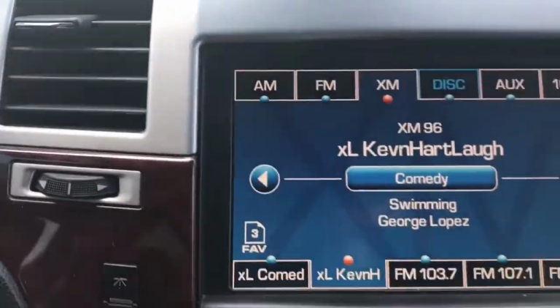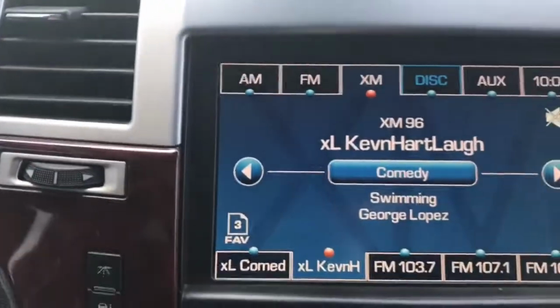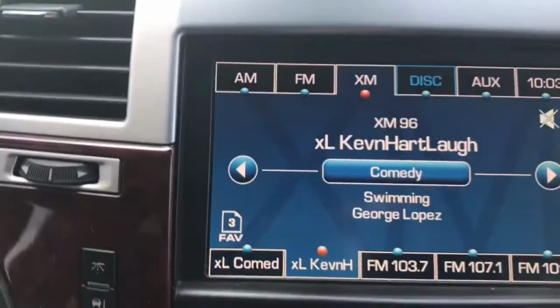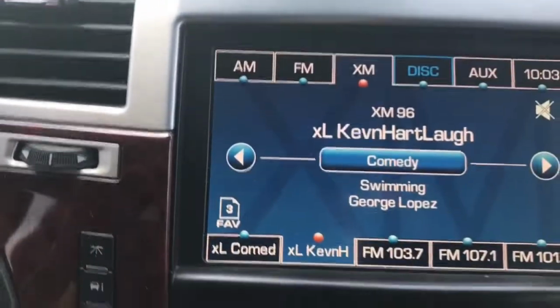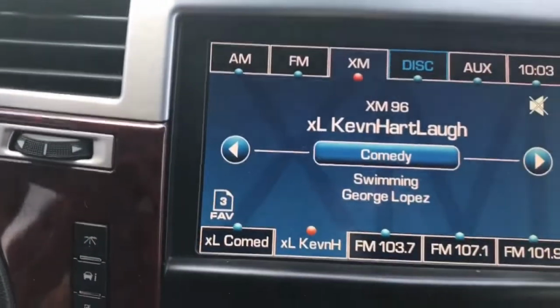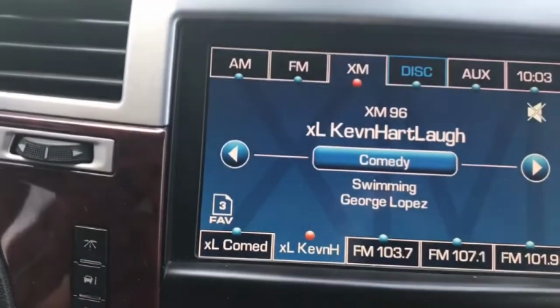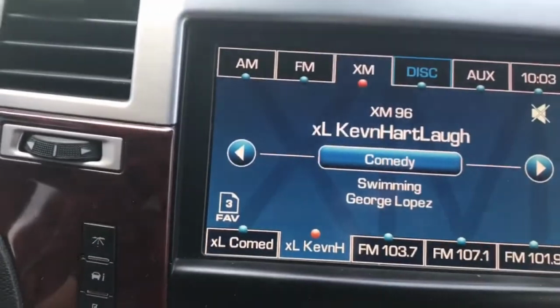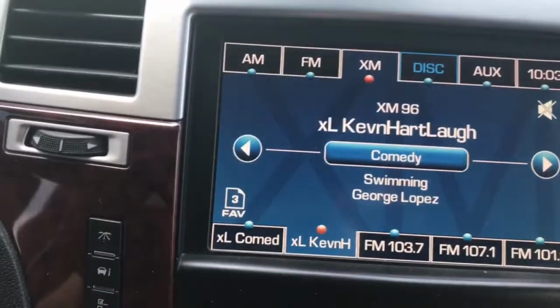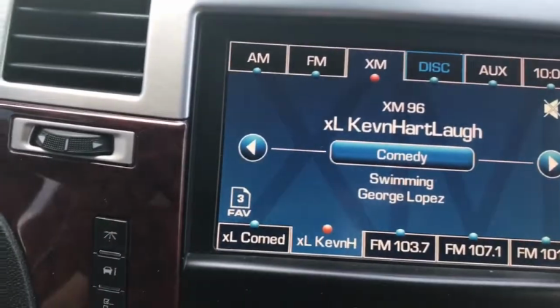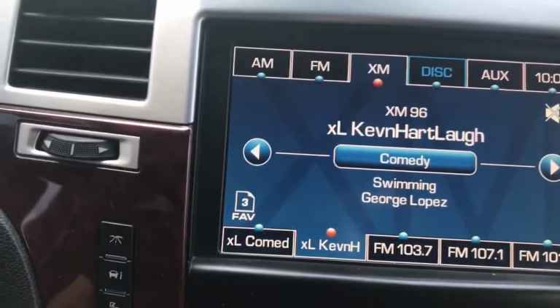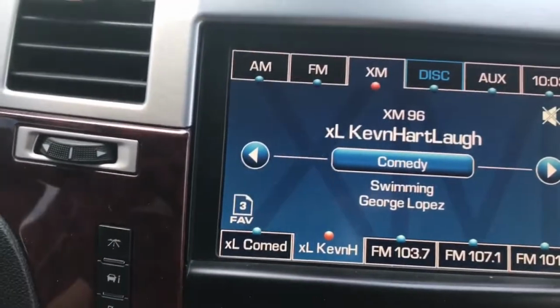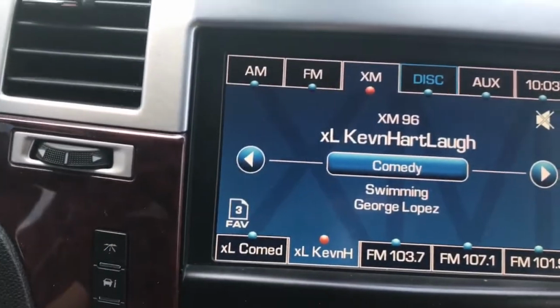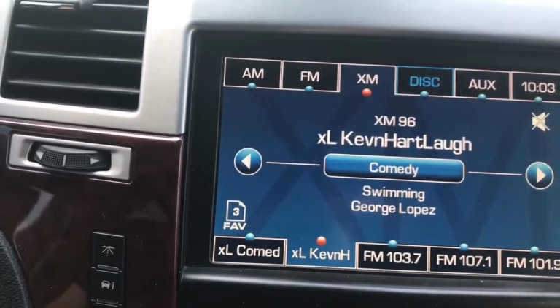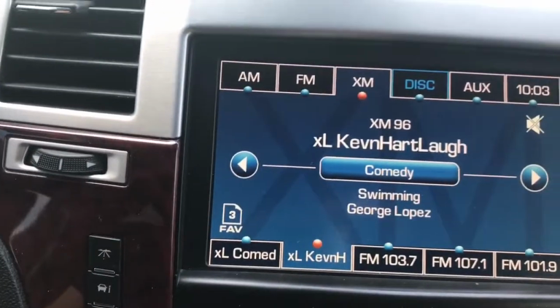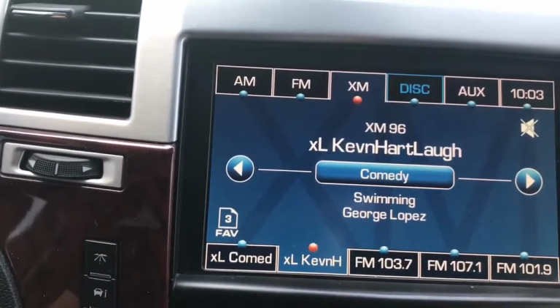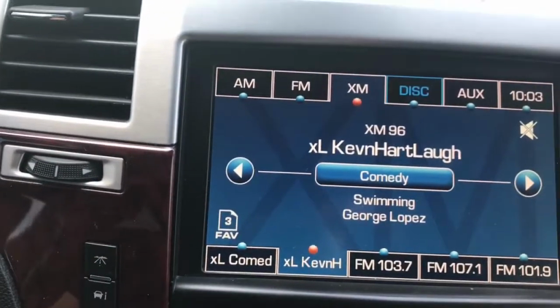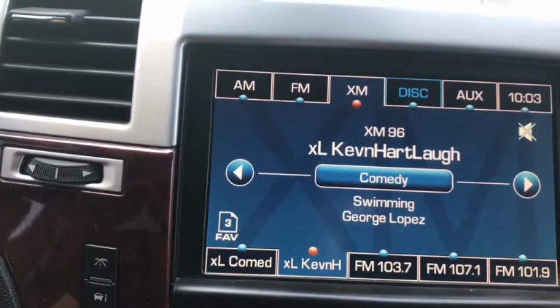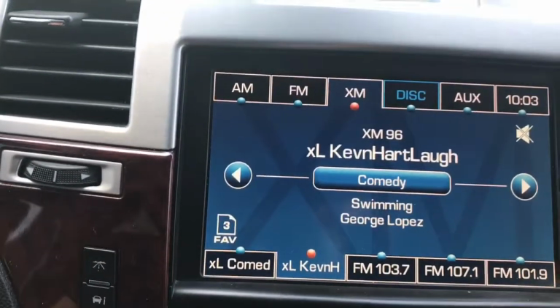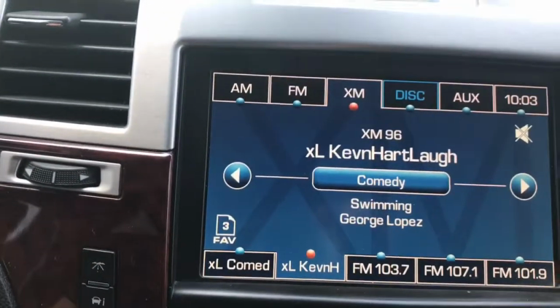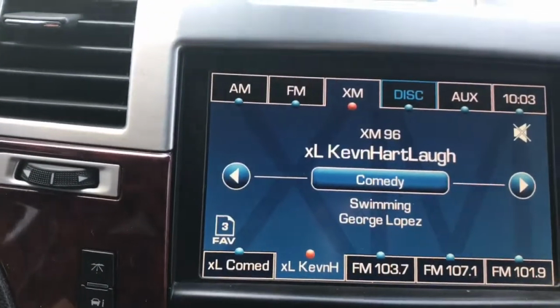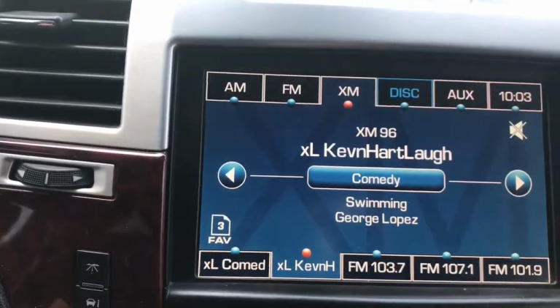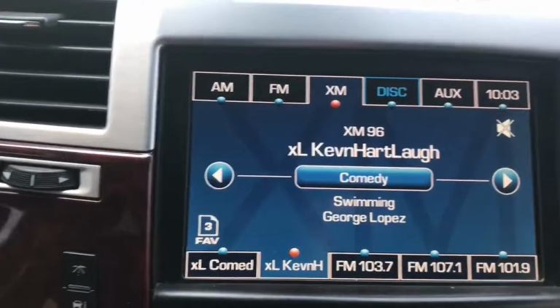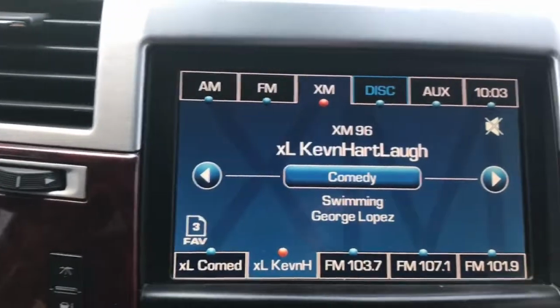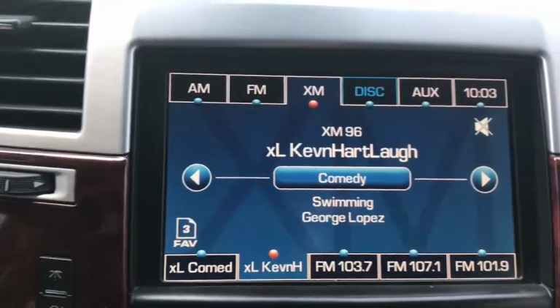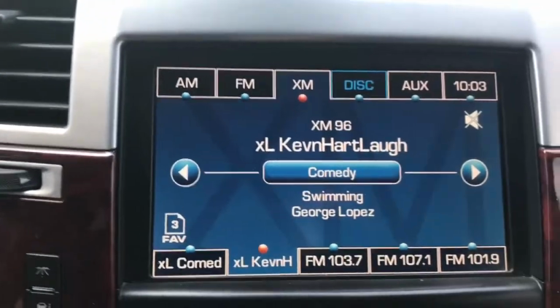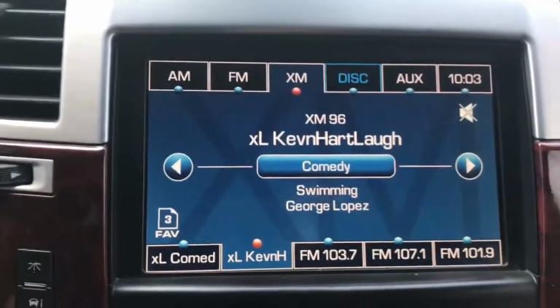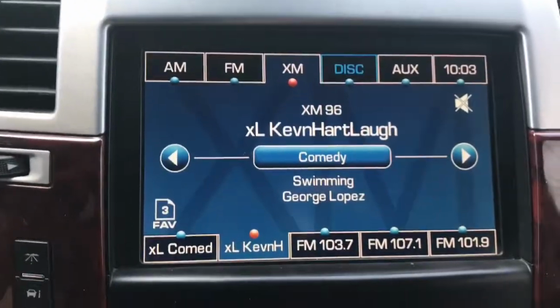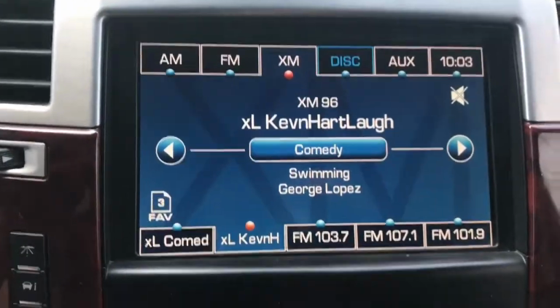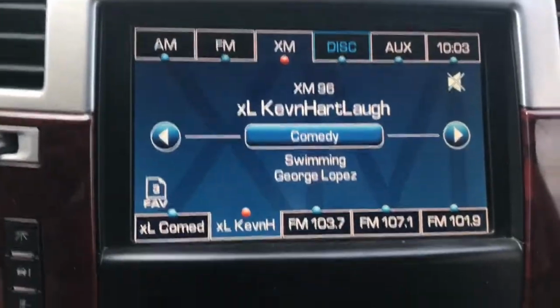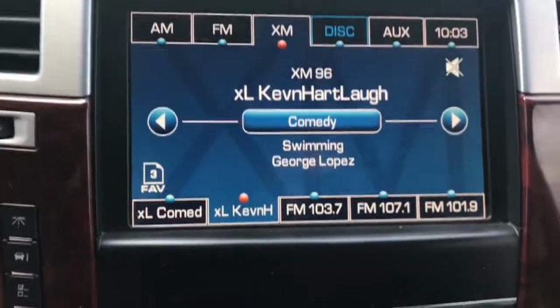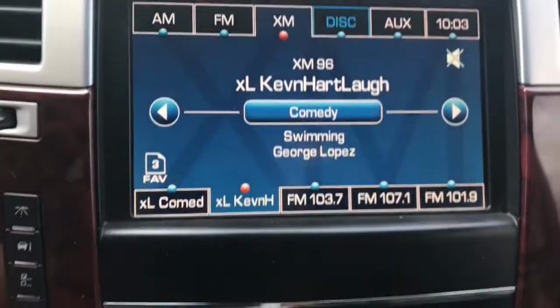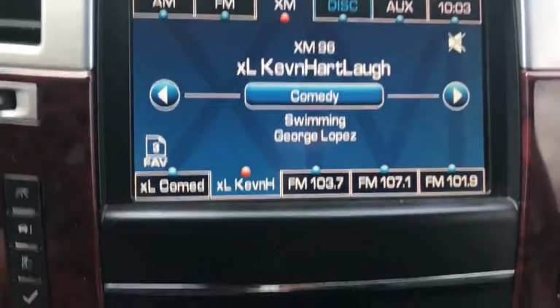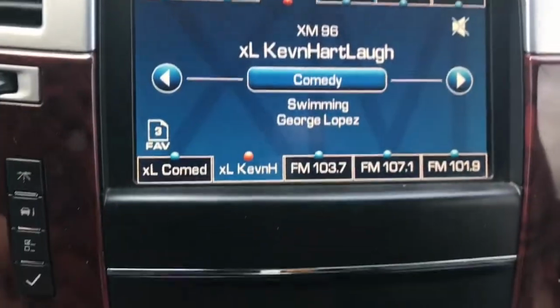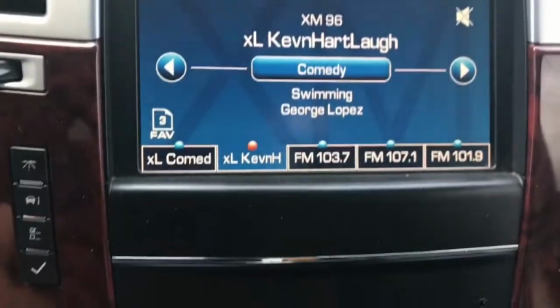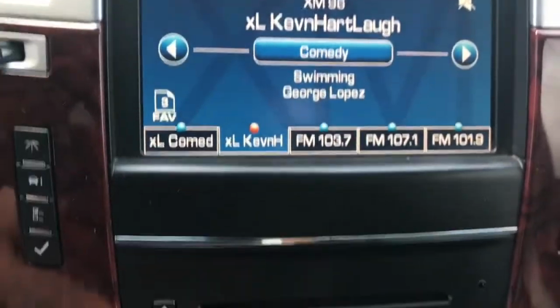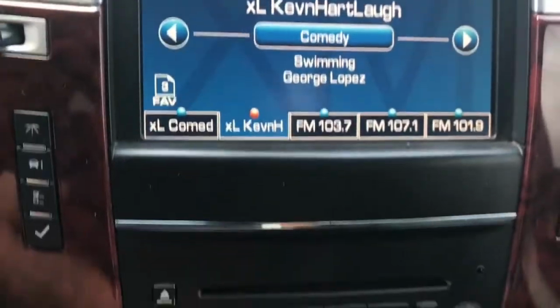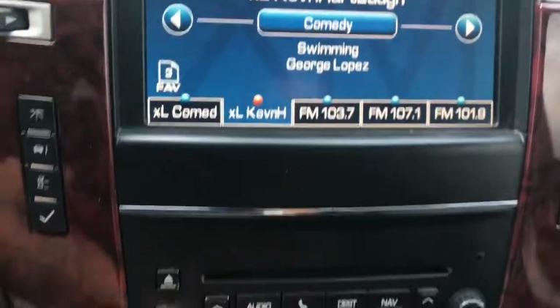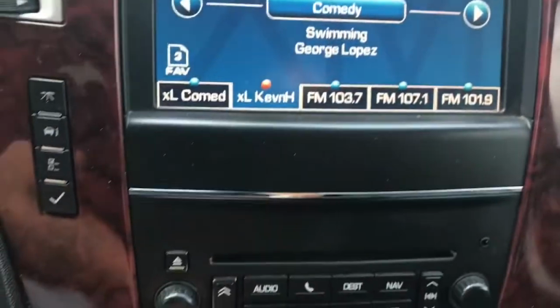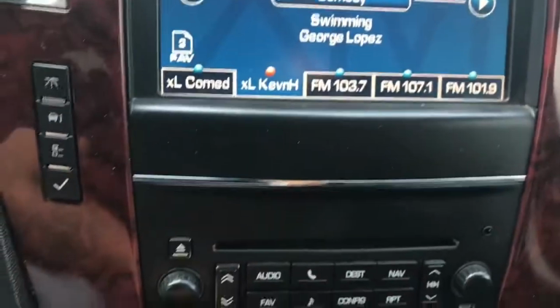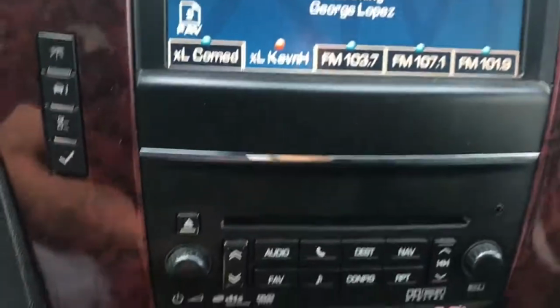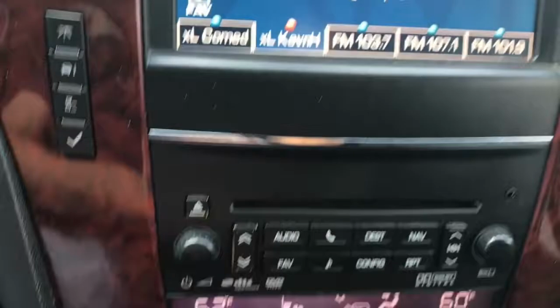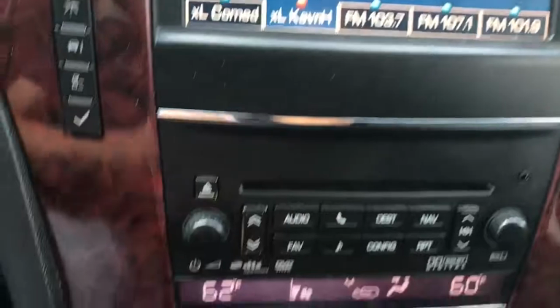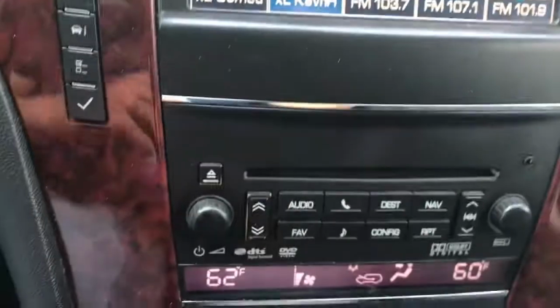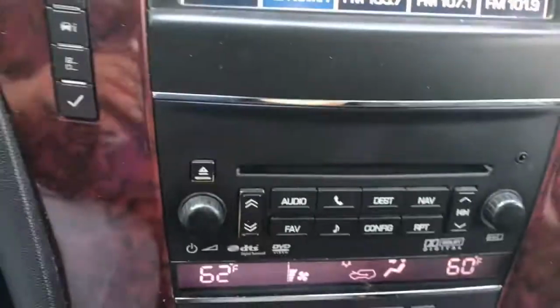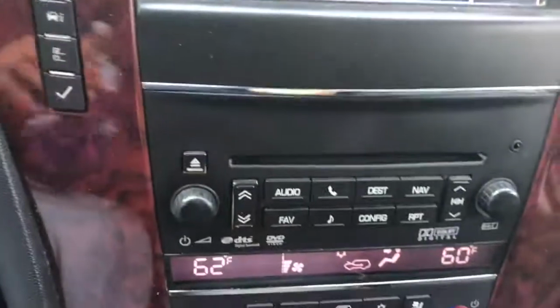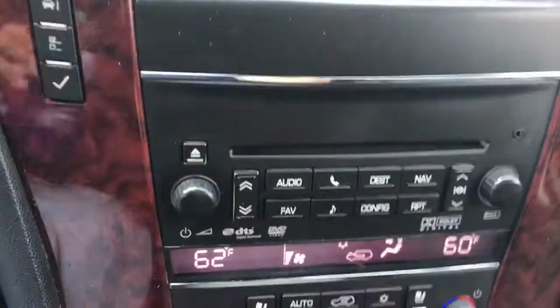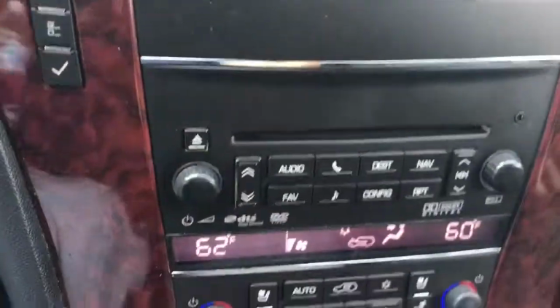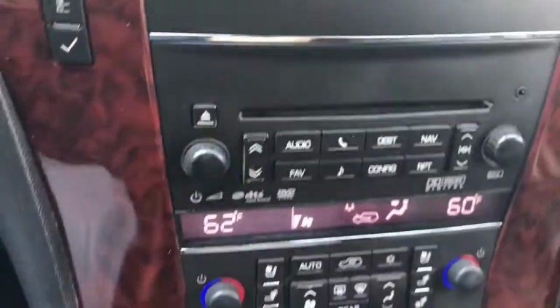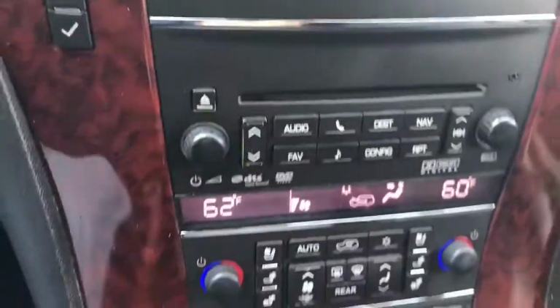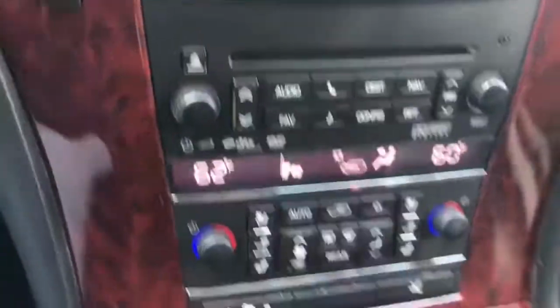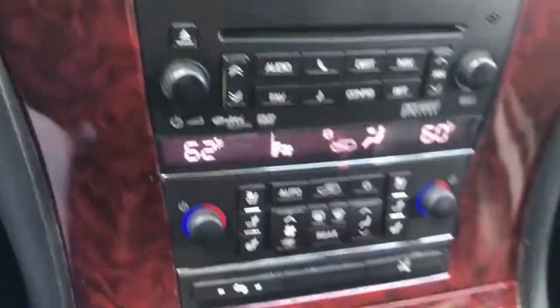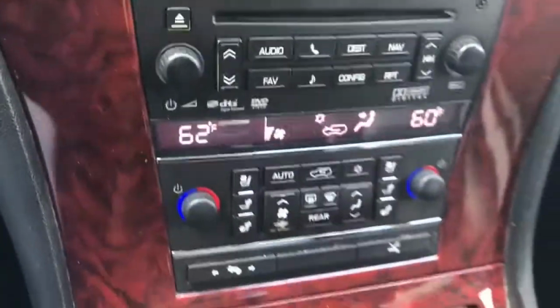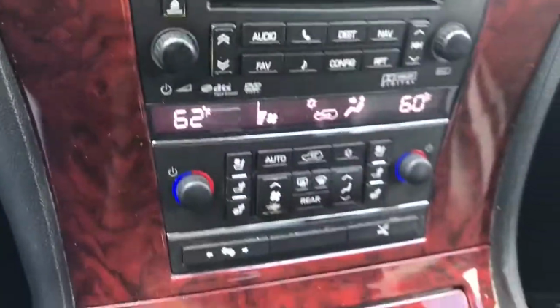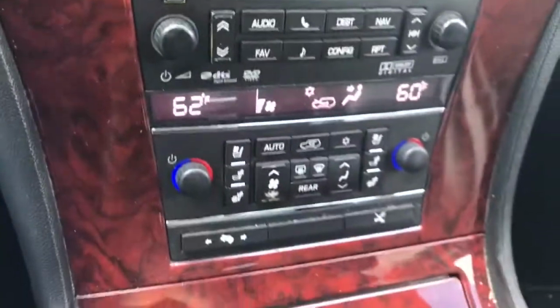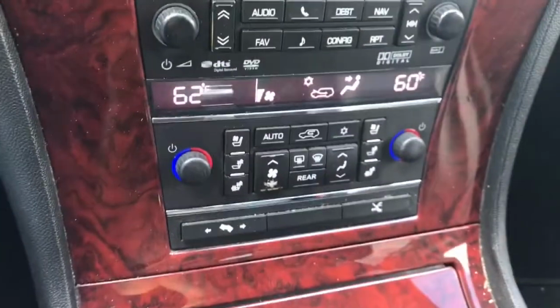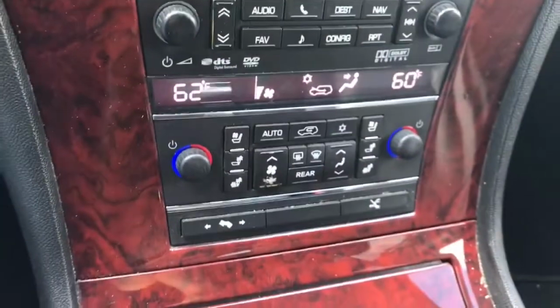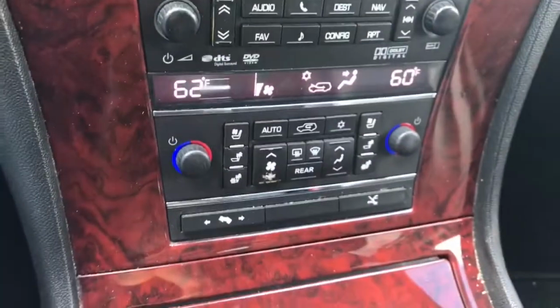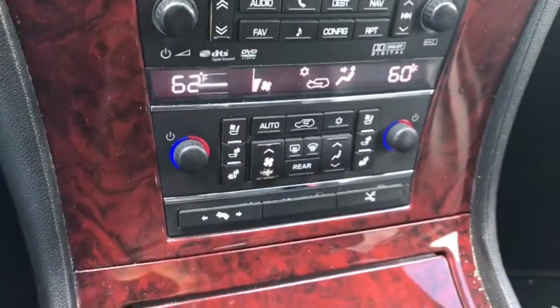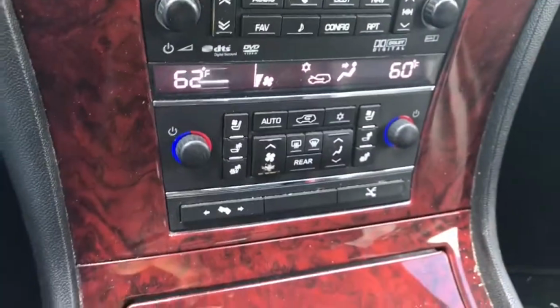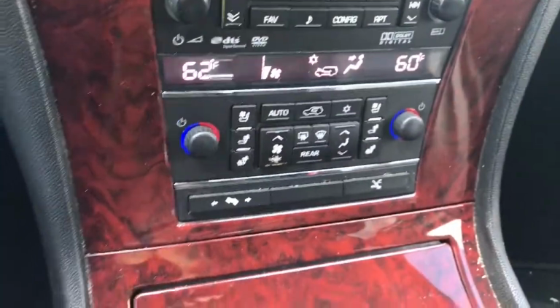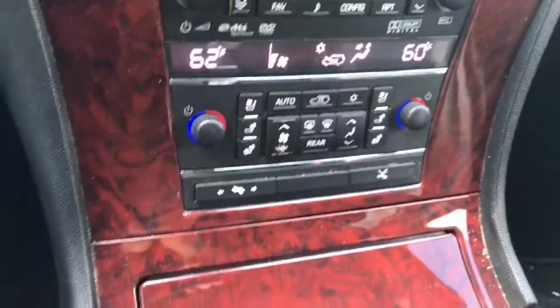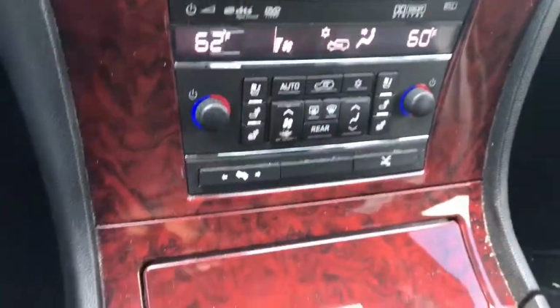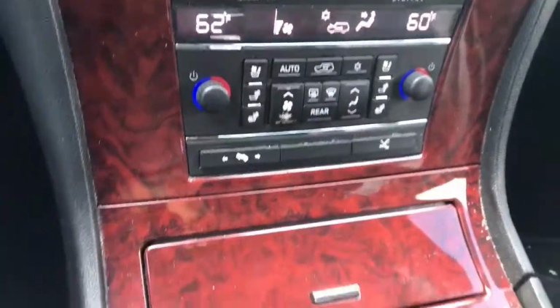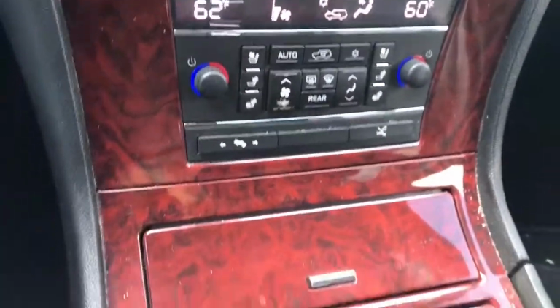The center LCD screen has your AM FM auxiliary as well as your radio and climate controls.